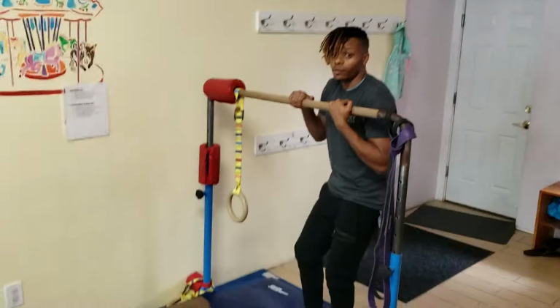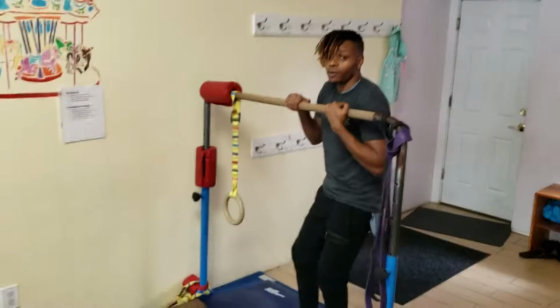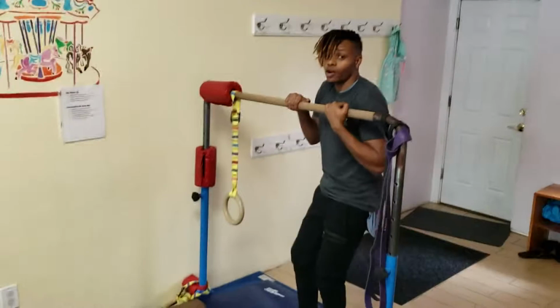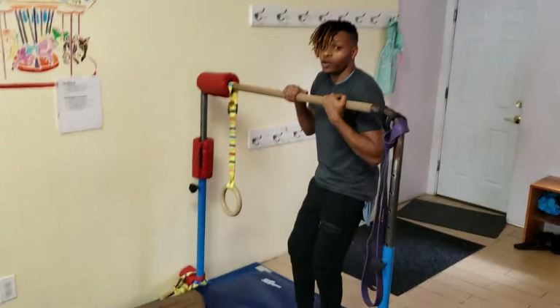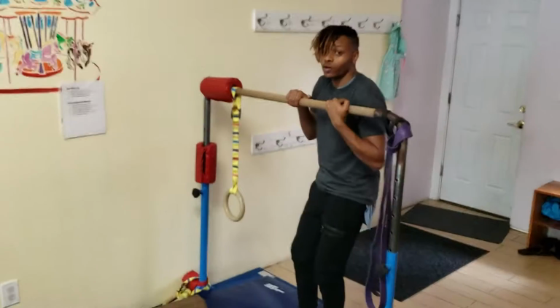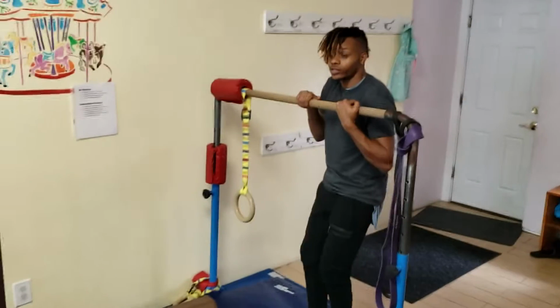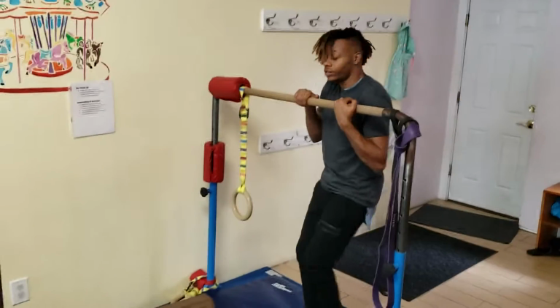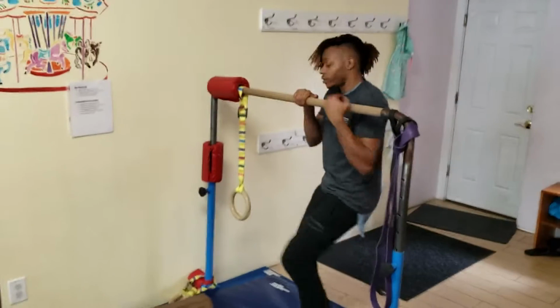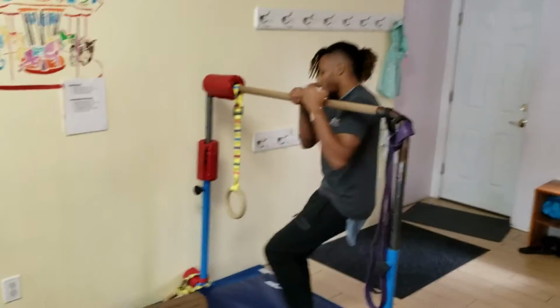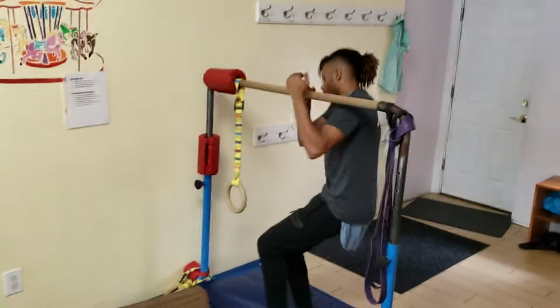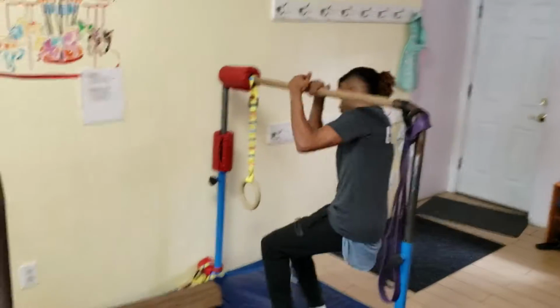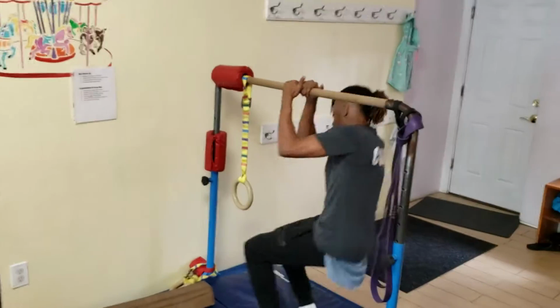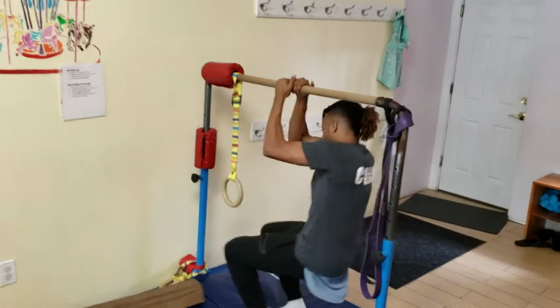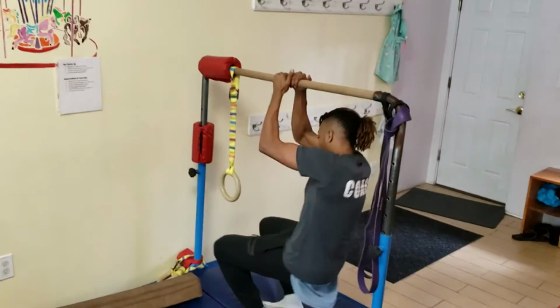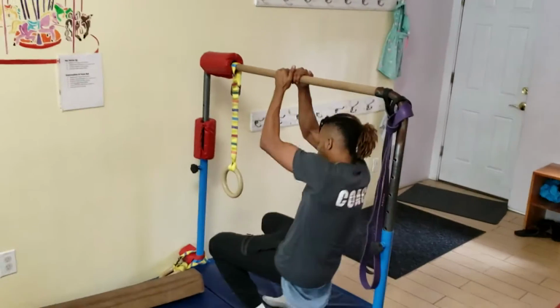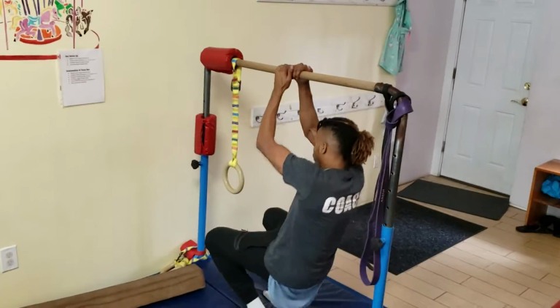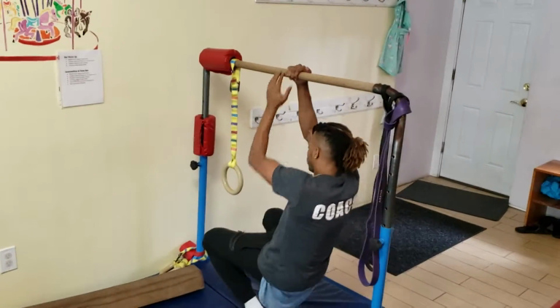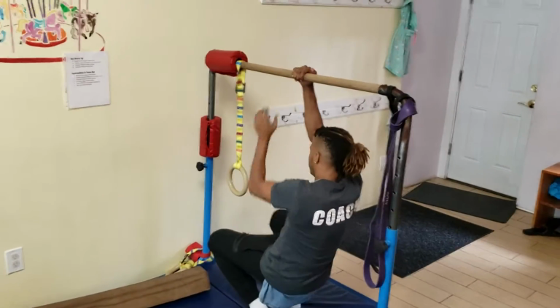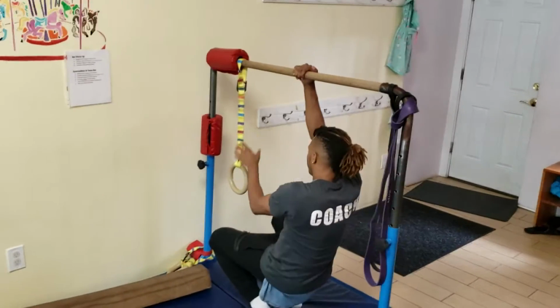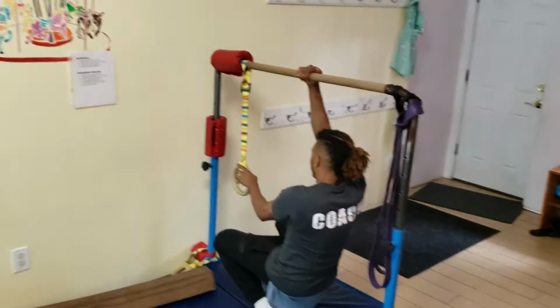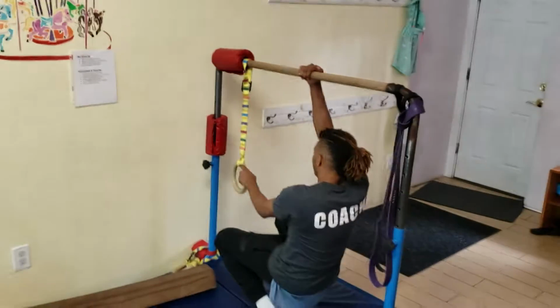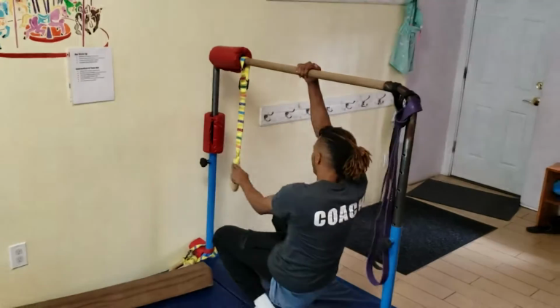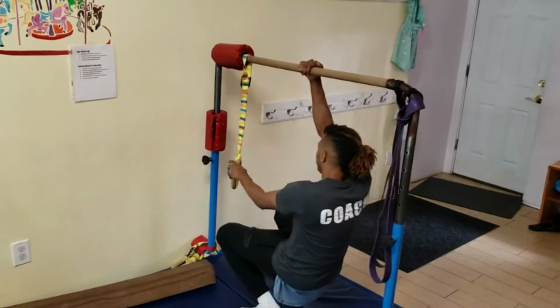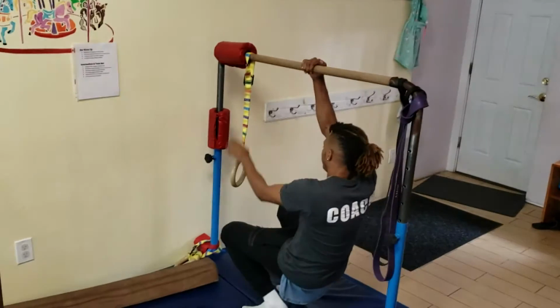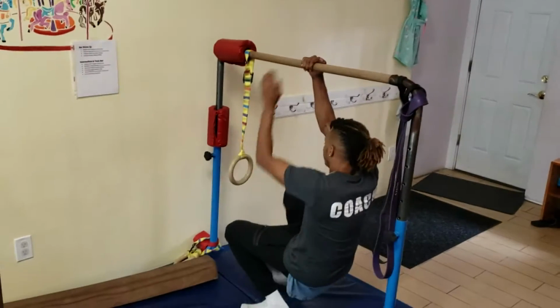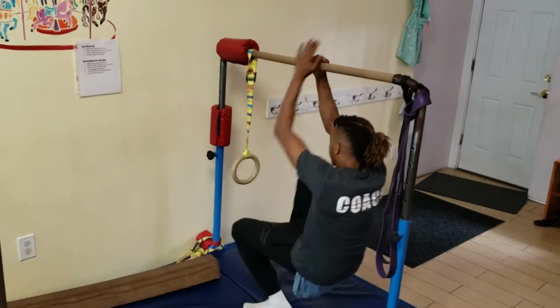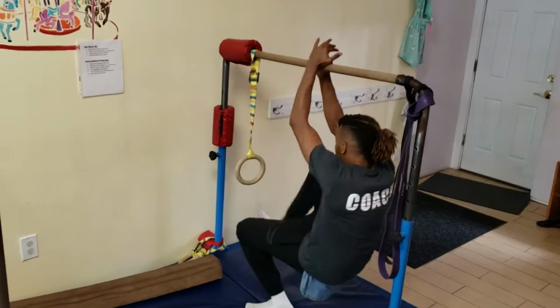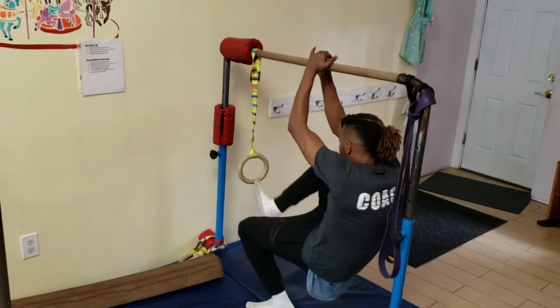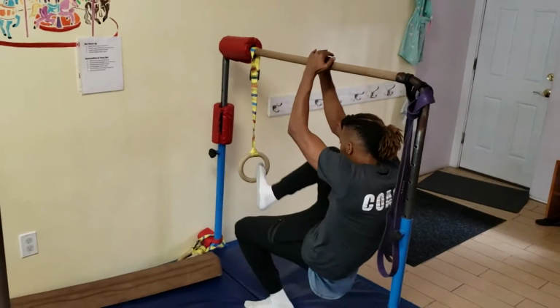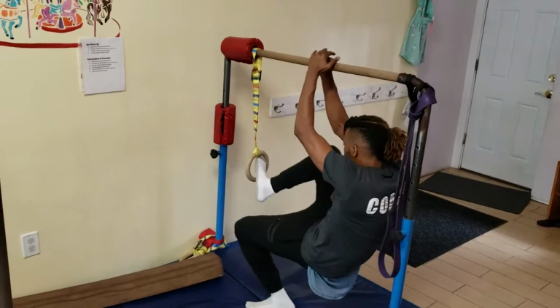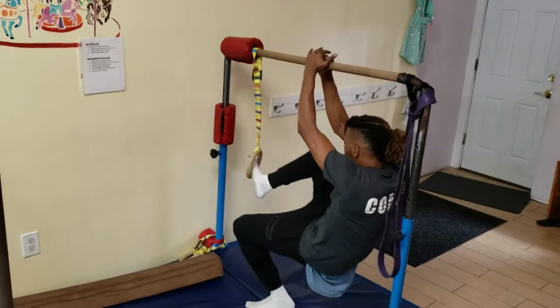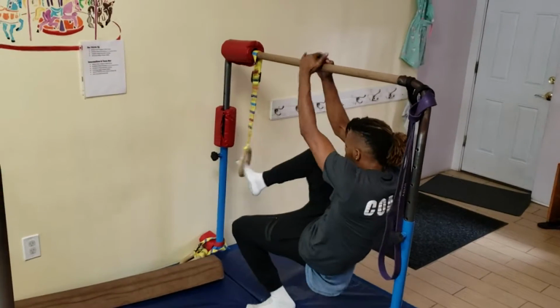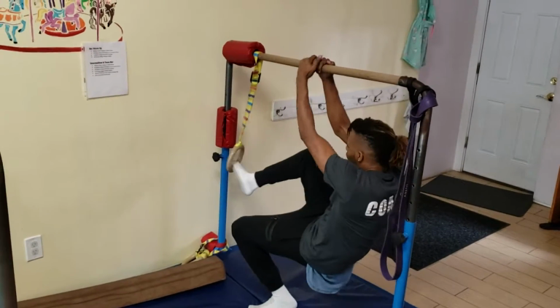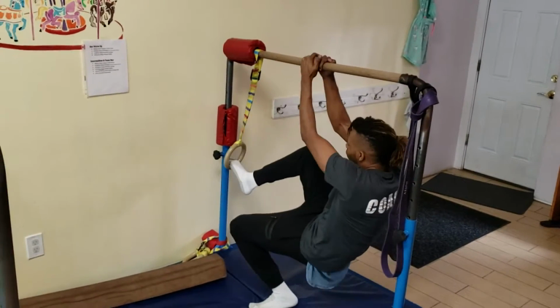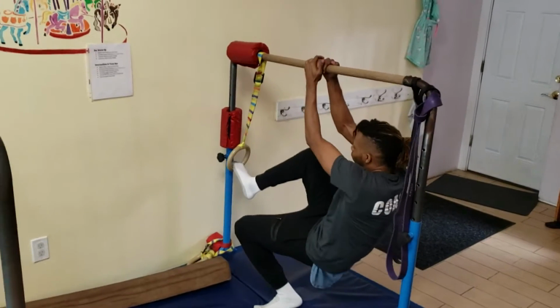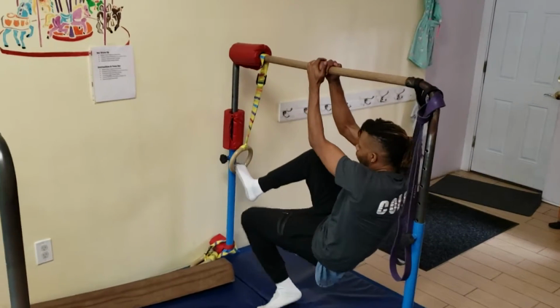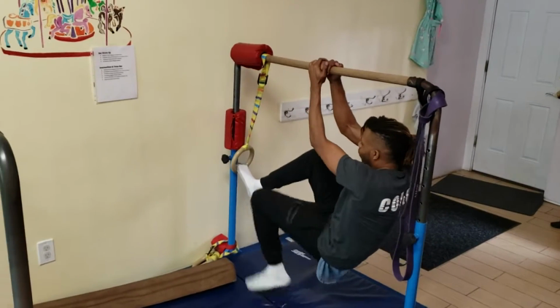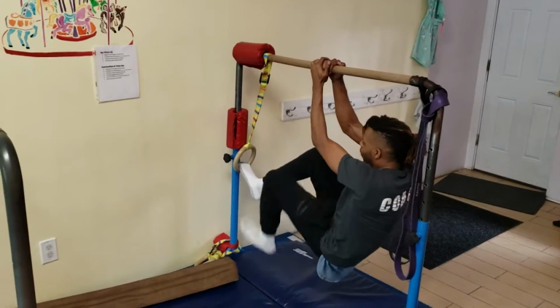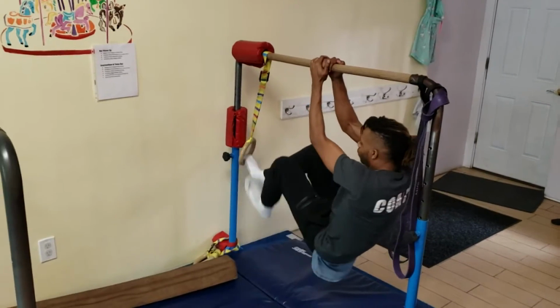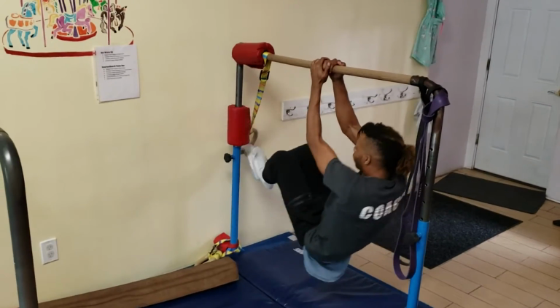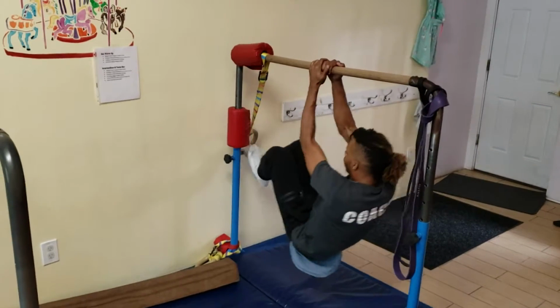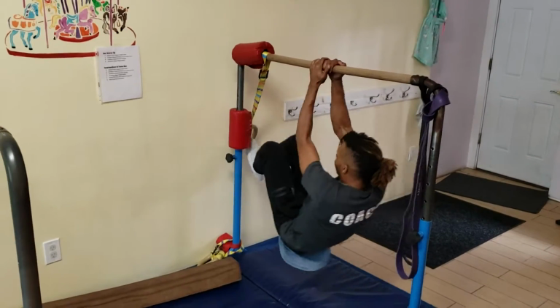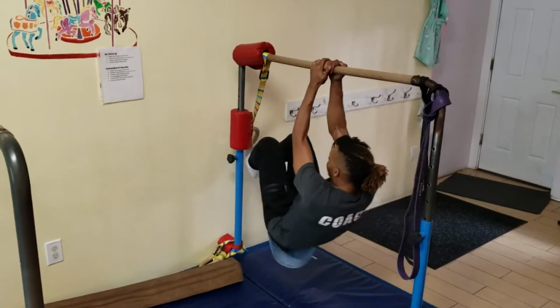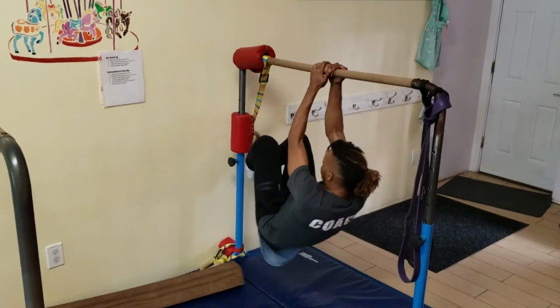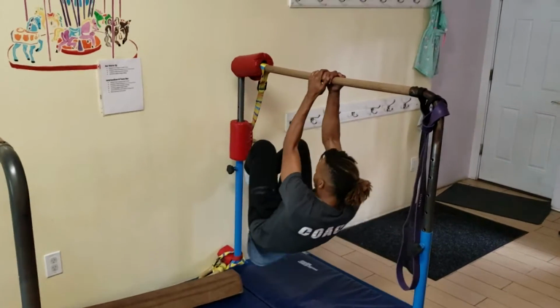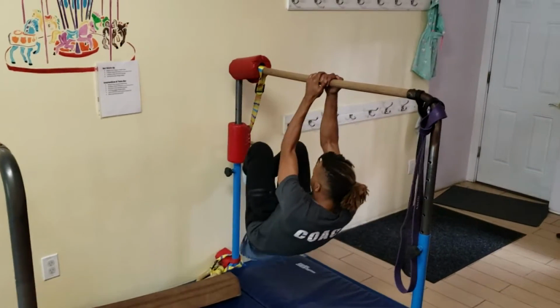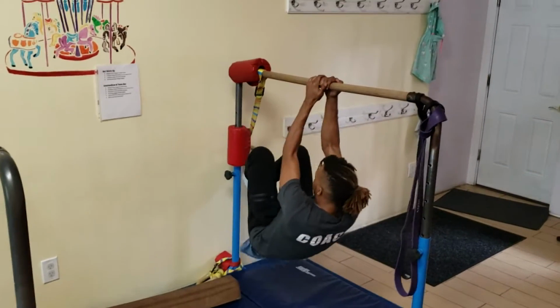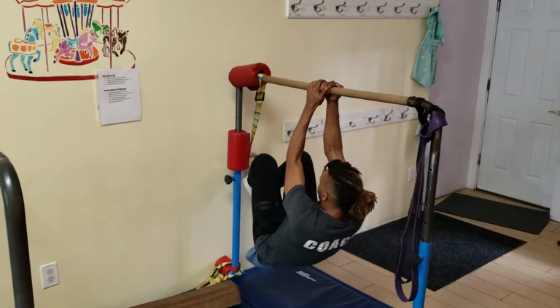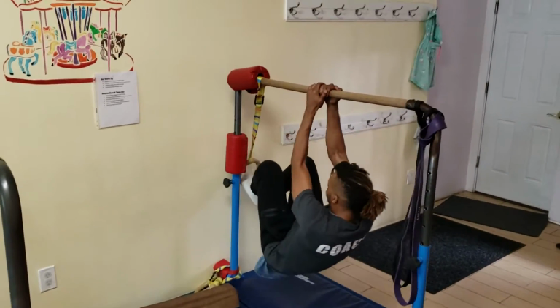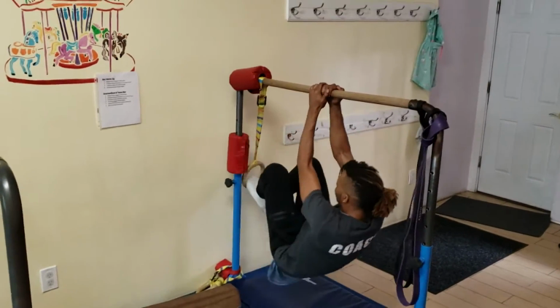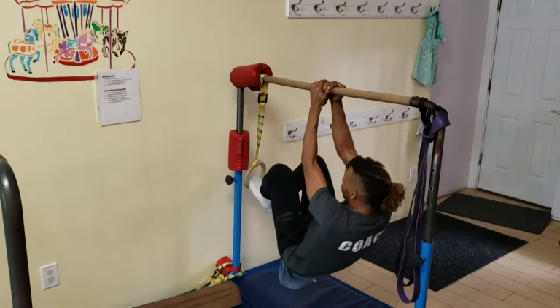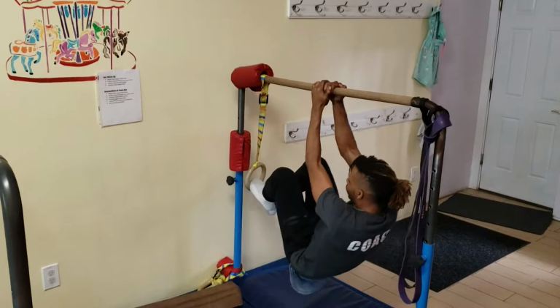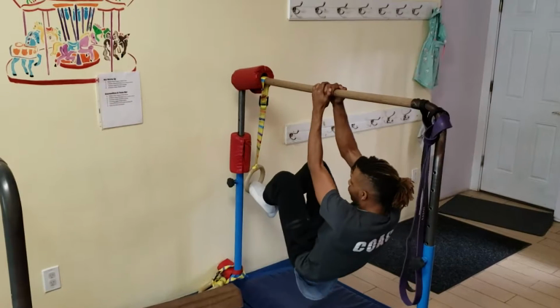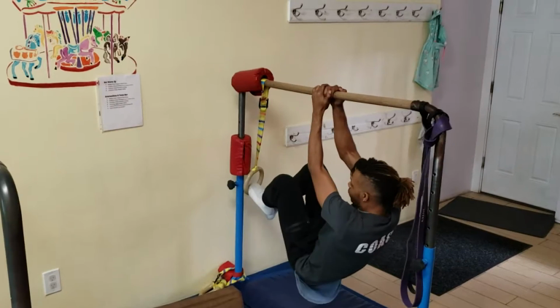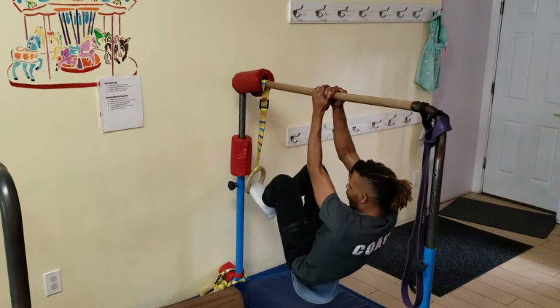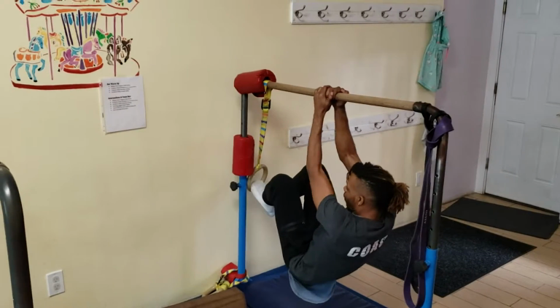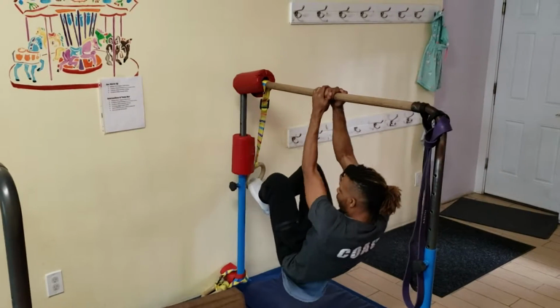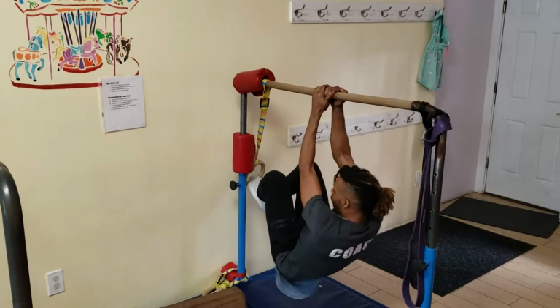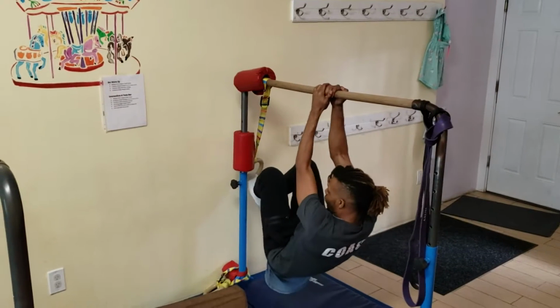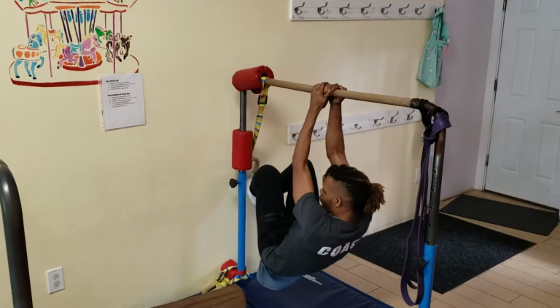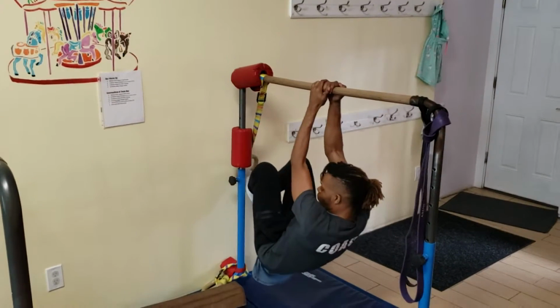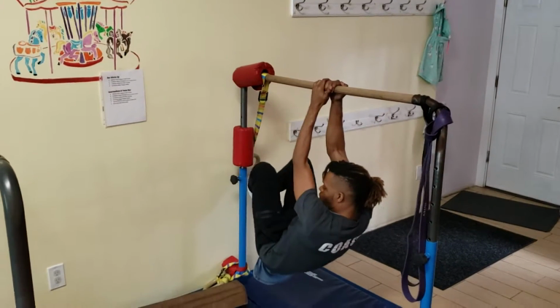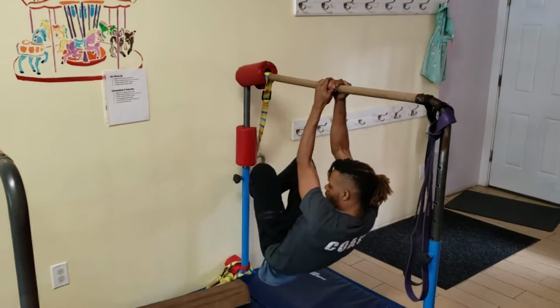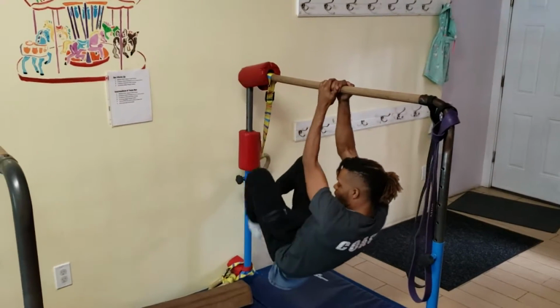A parkour circuit. Okay, they're going to put their feet in the rings. Hold it. Three seconds. One, two, three.